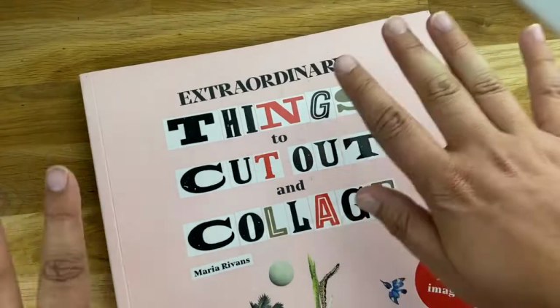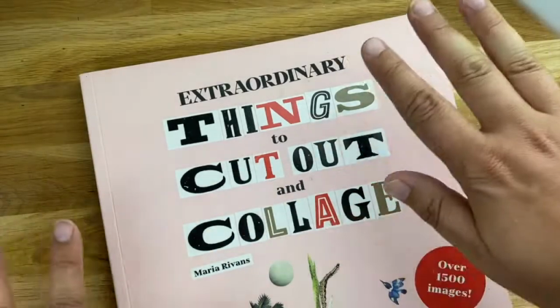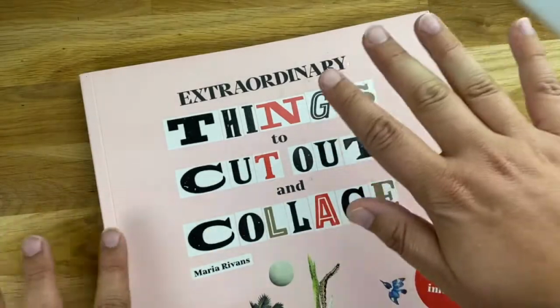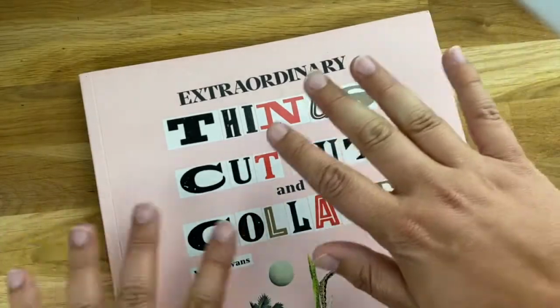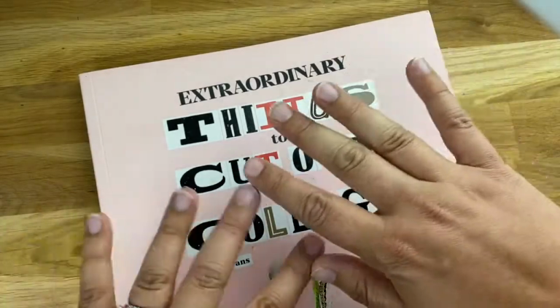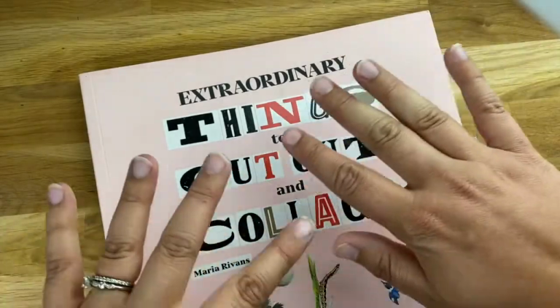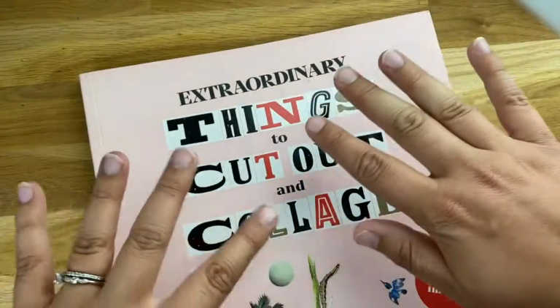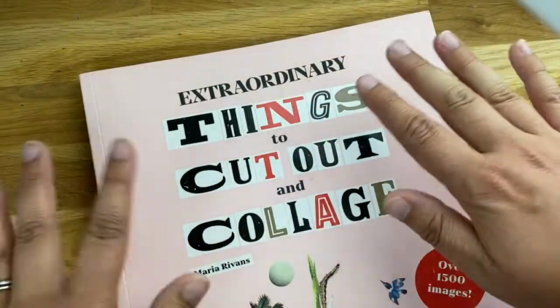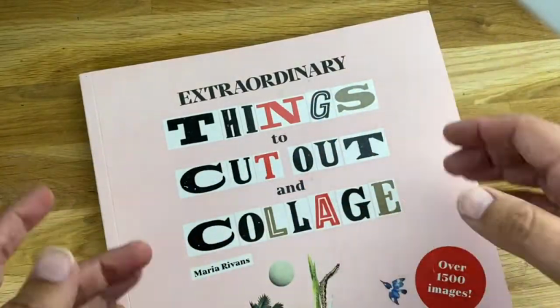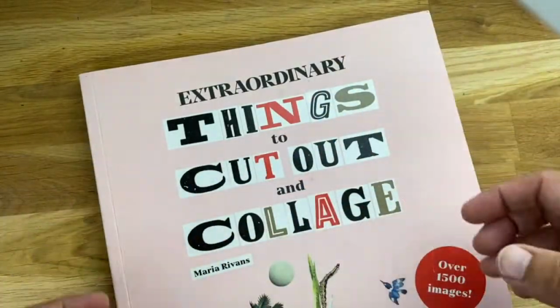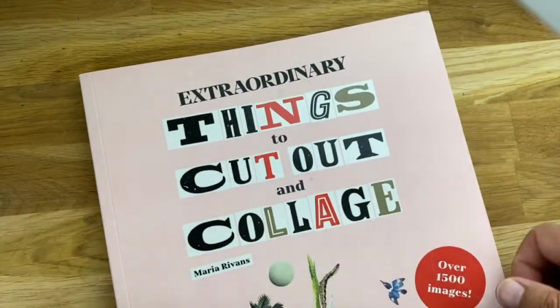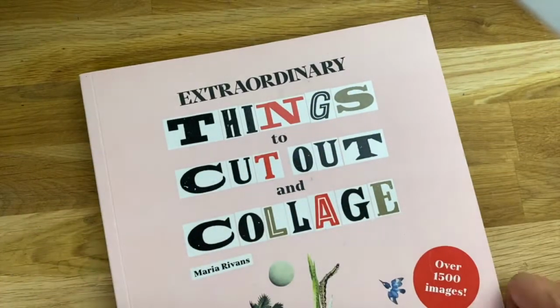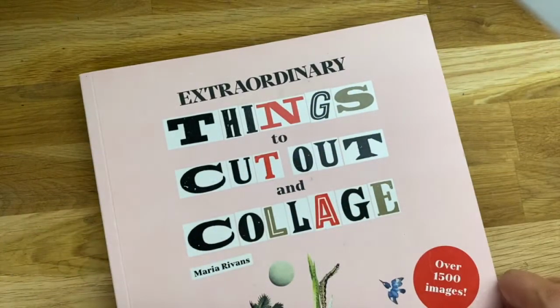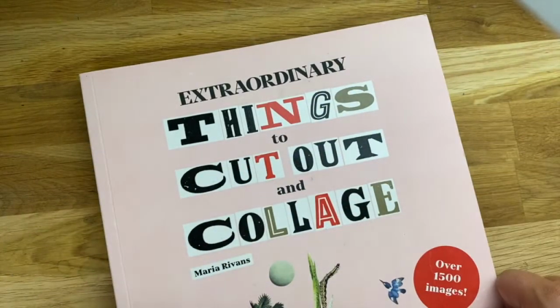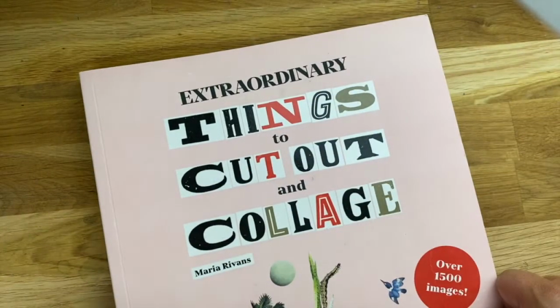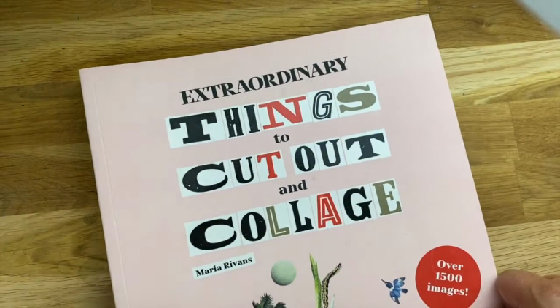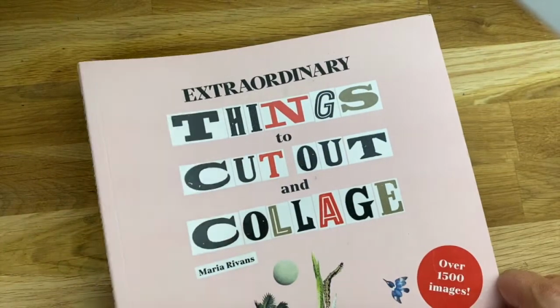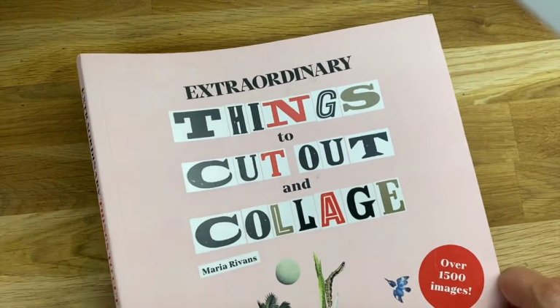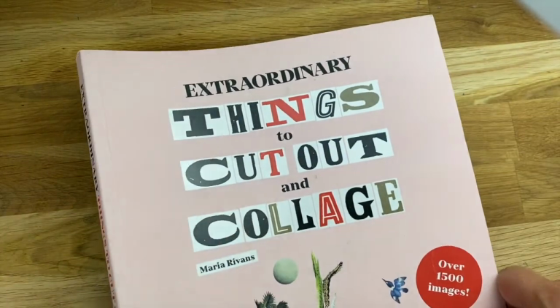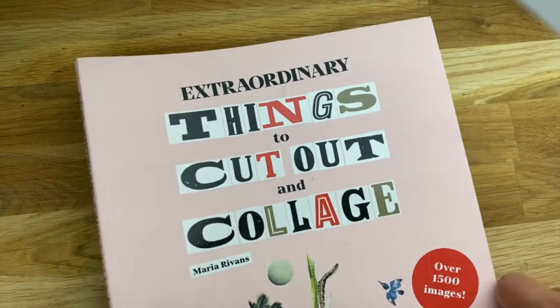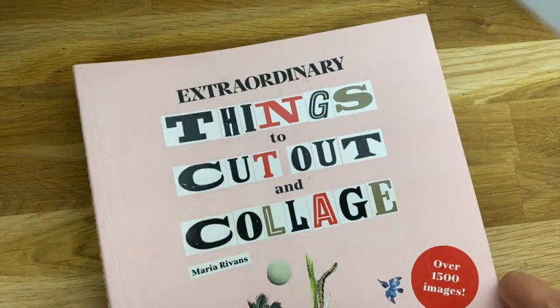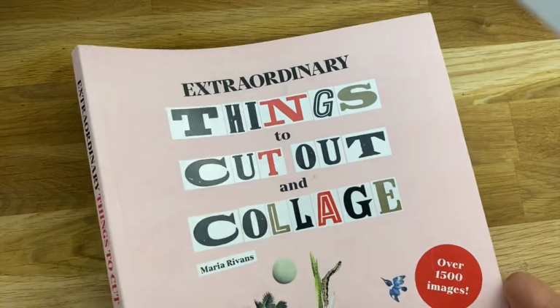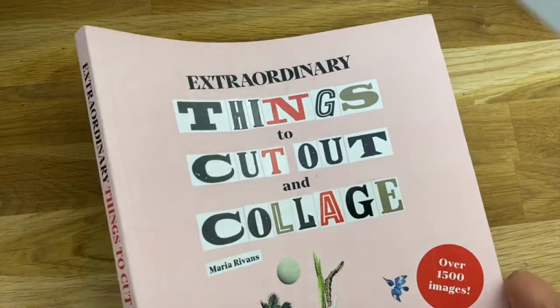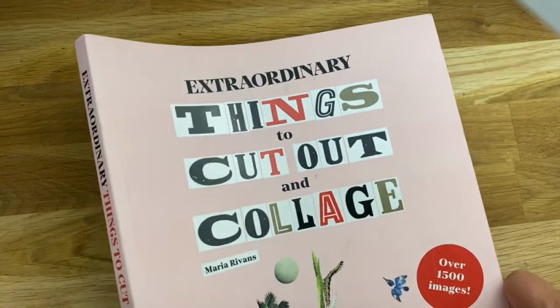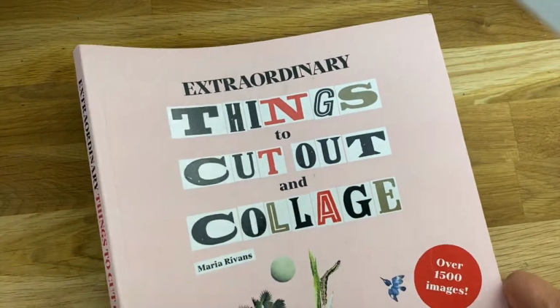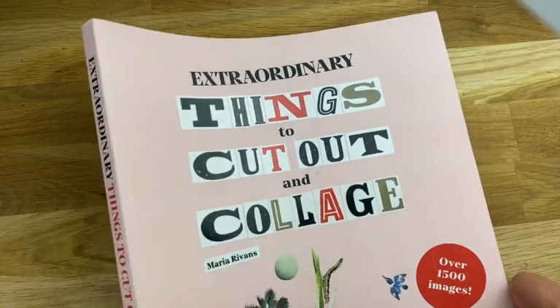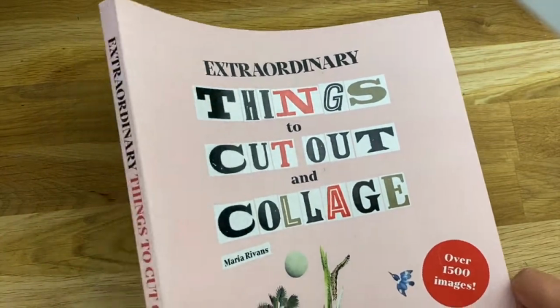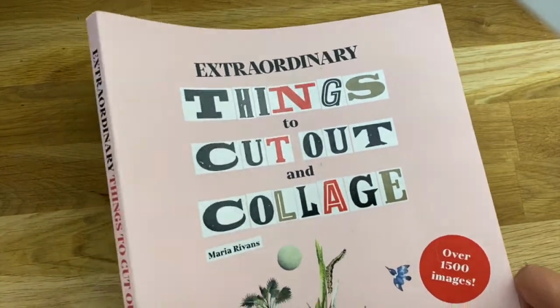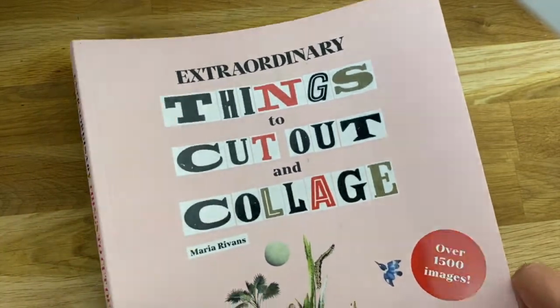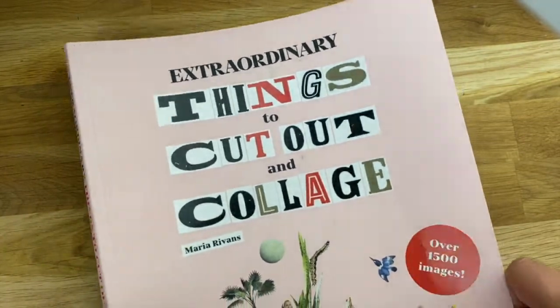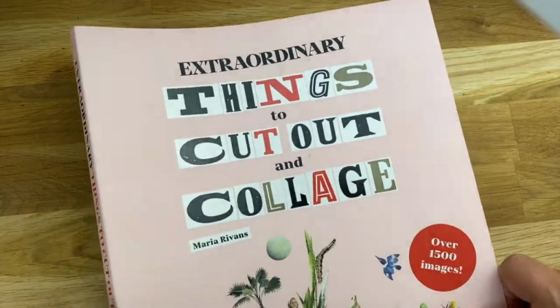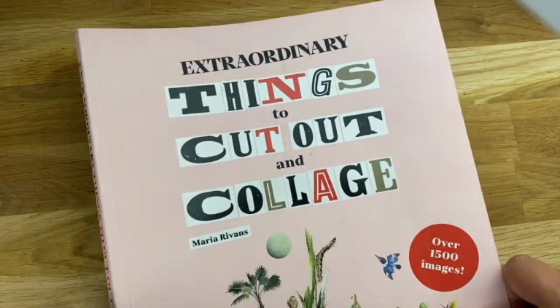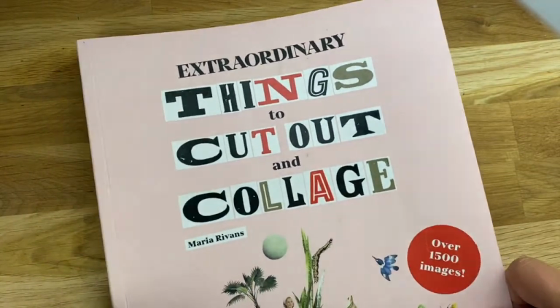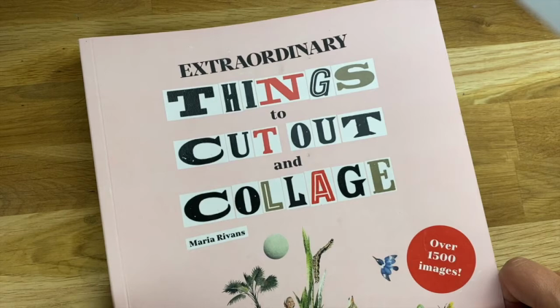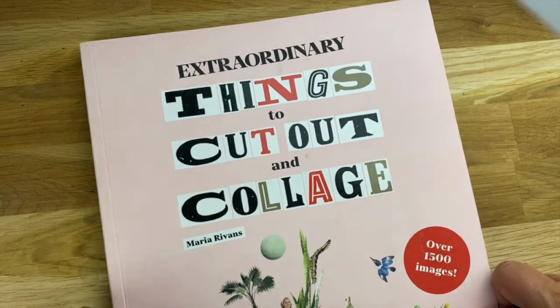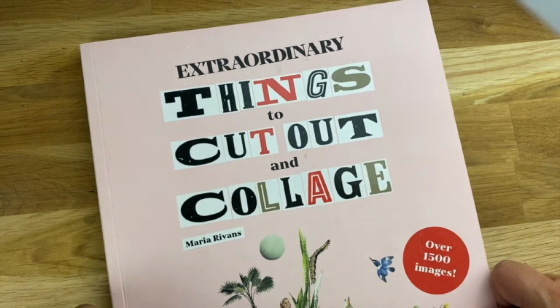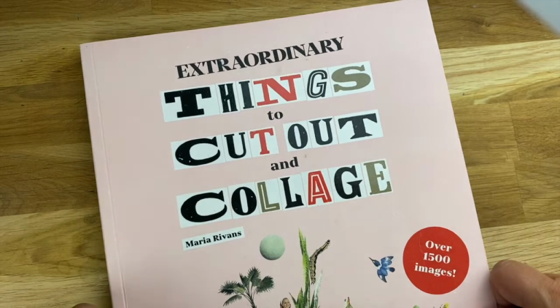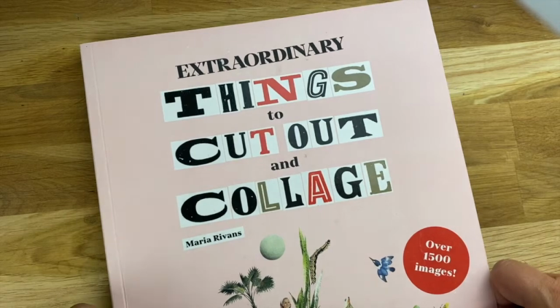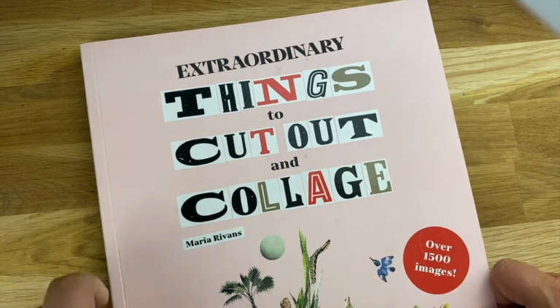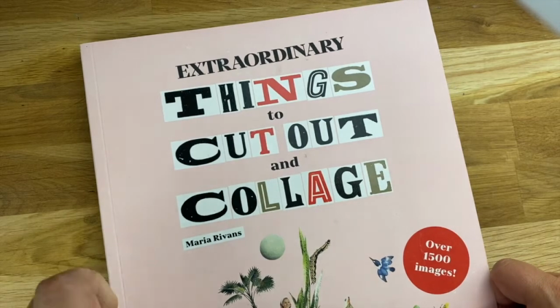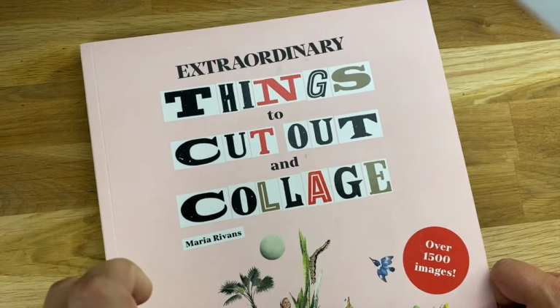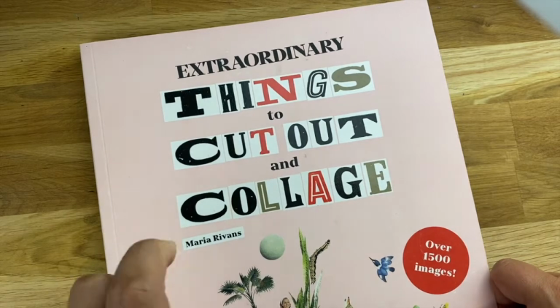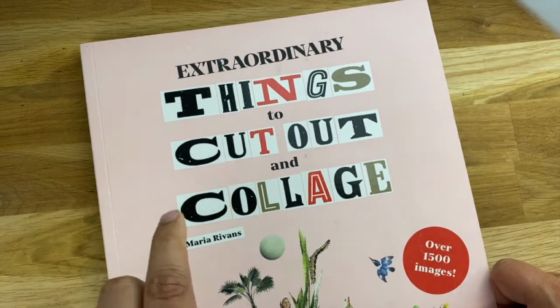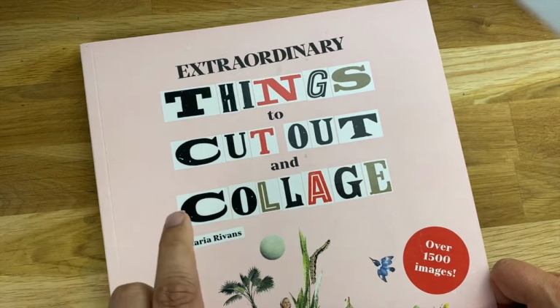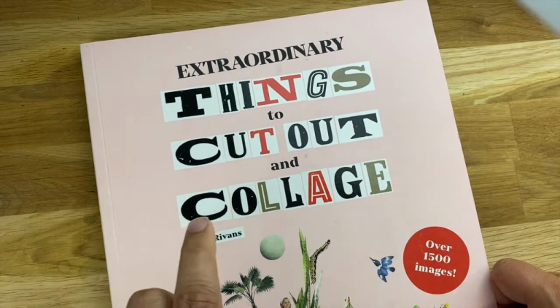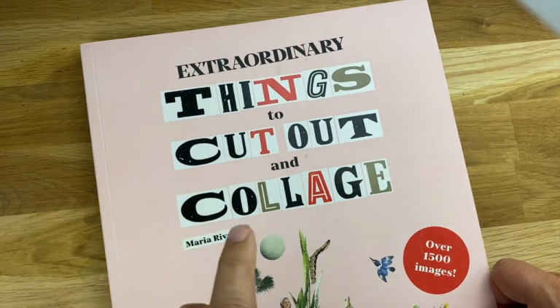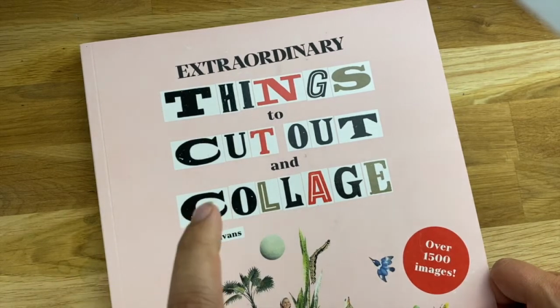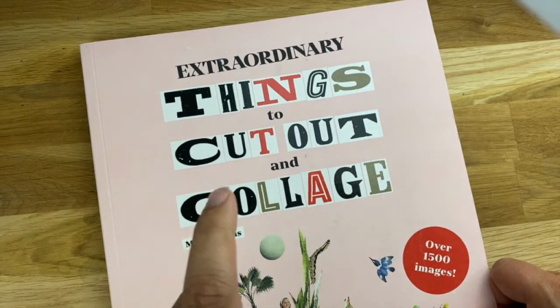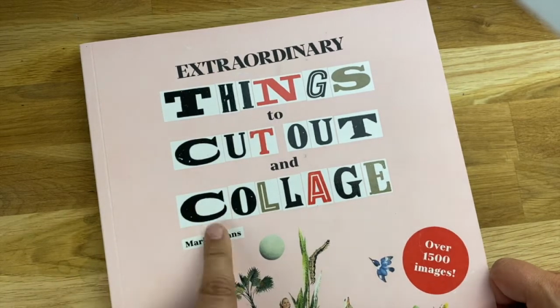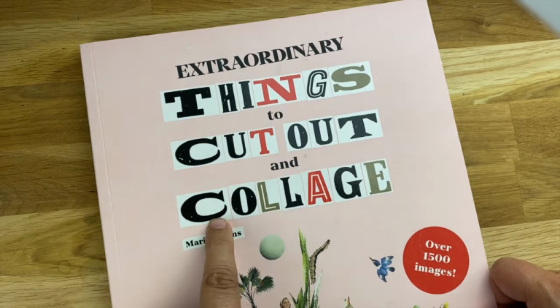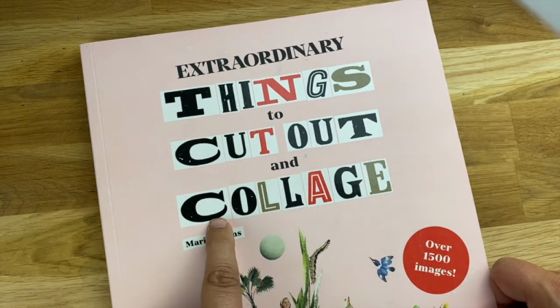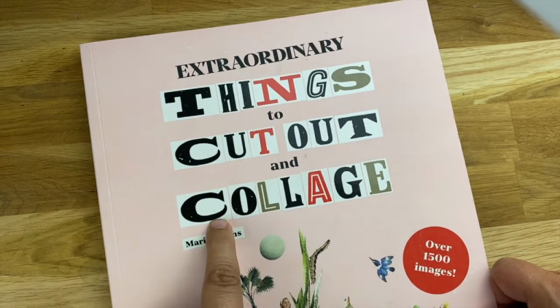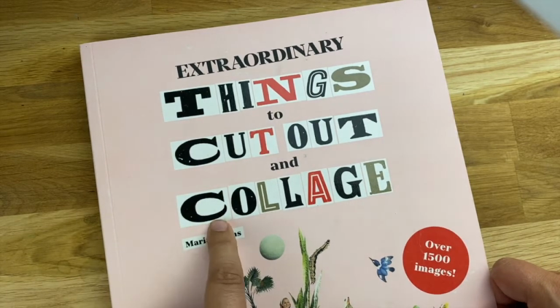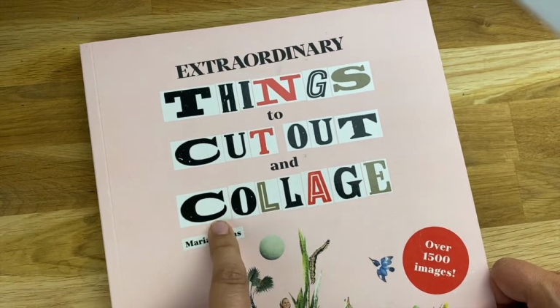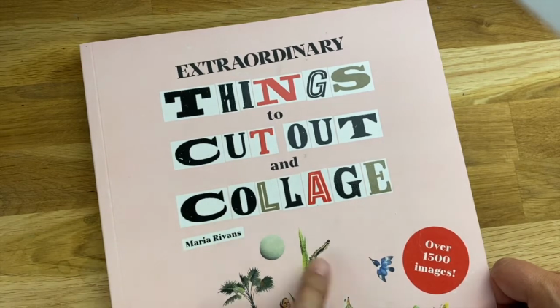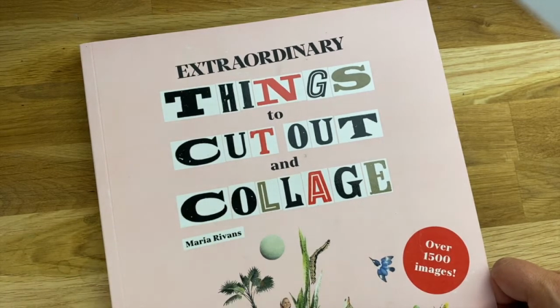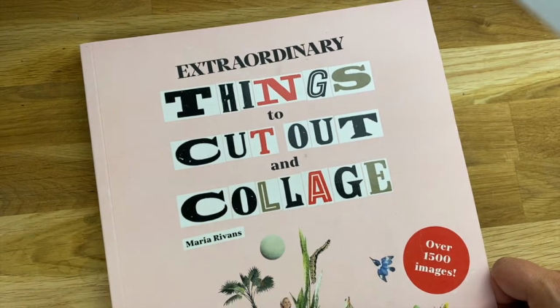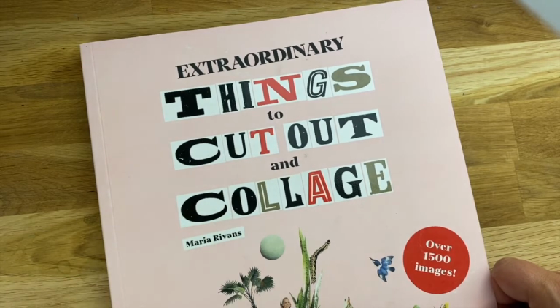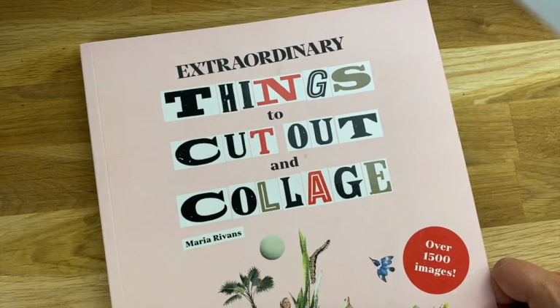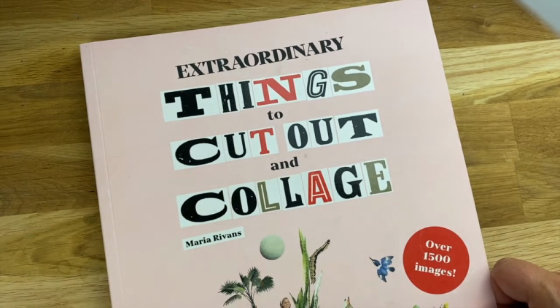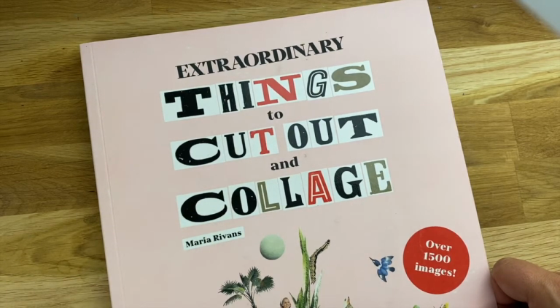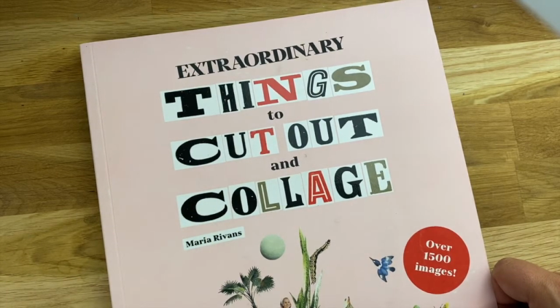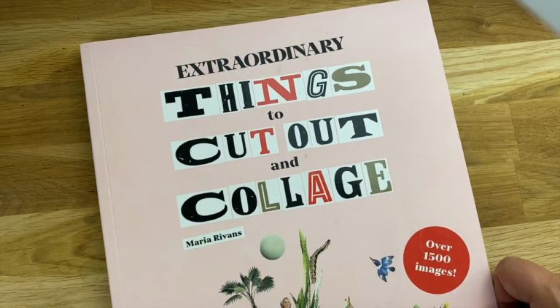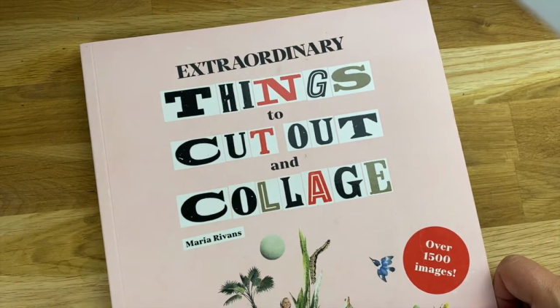Hey friends, Alex and Alex Kreps here, and I wanted to quickly pop in today and just share a really fun book that's been inspiring me lately.